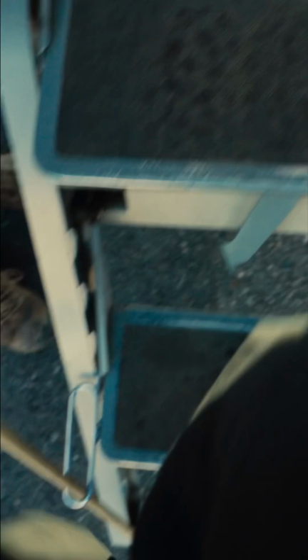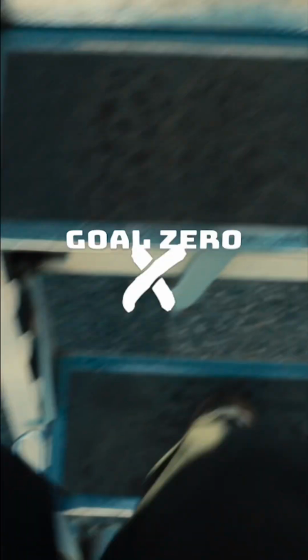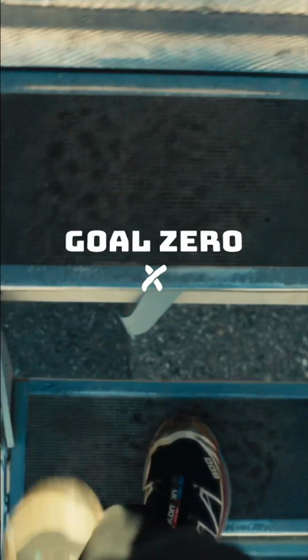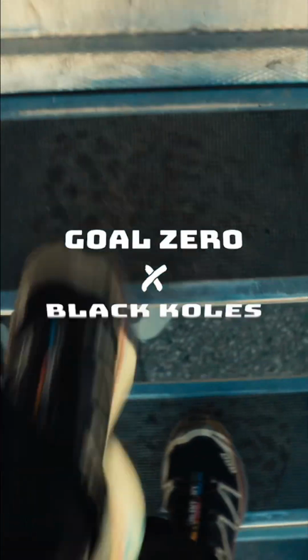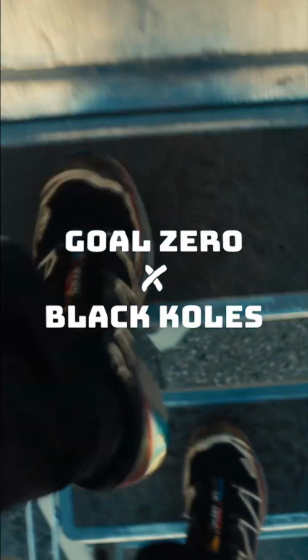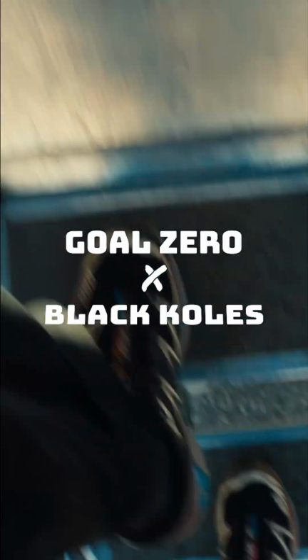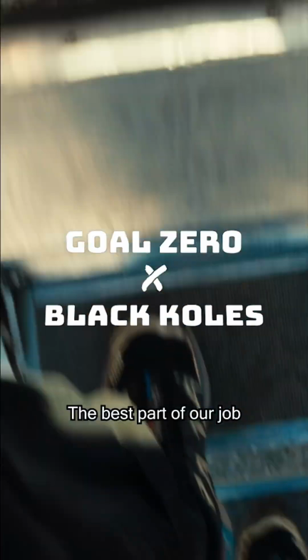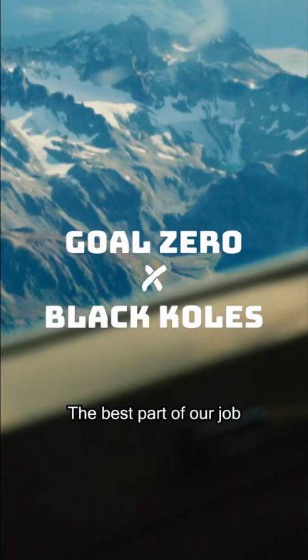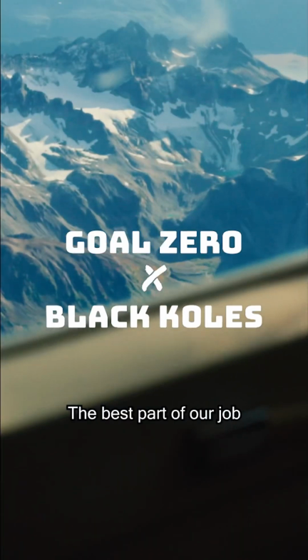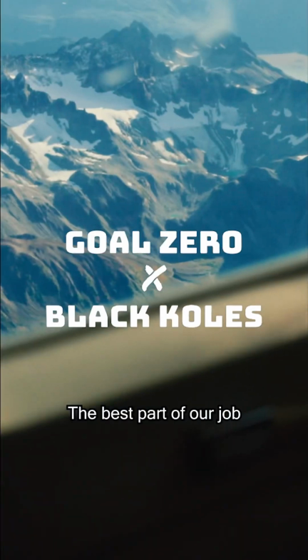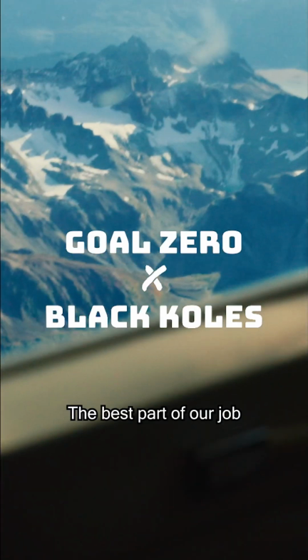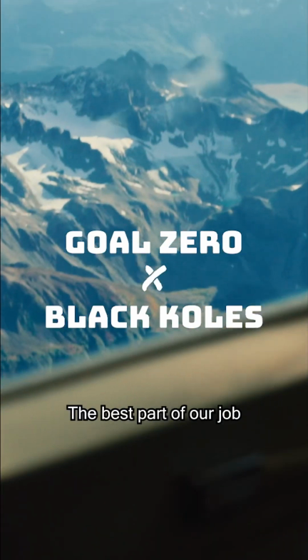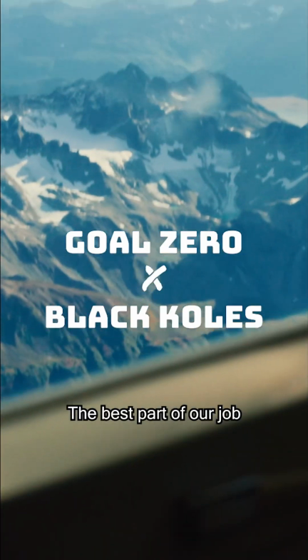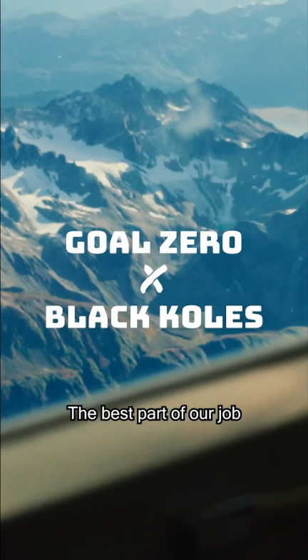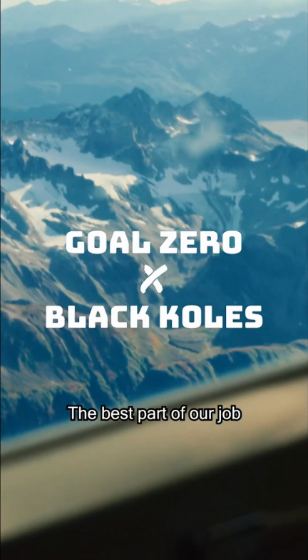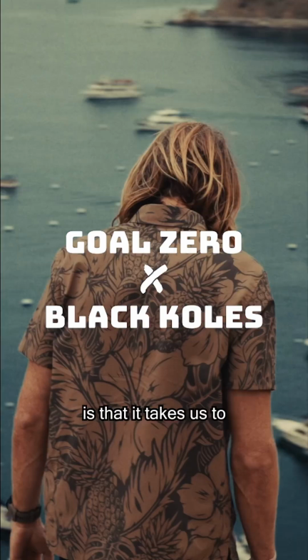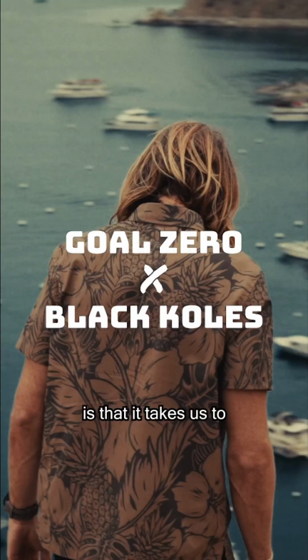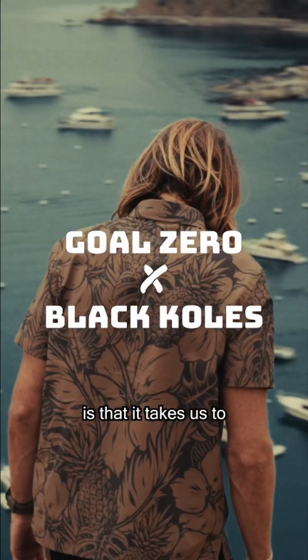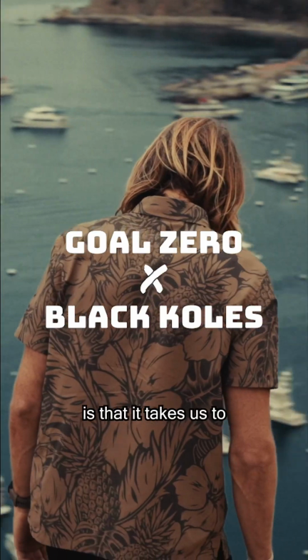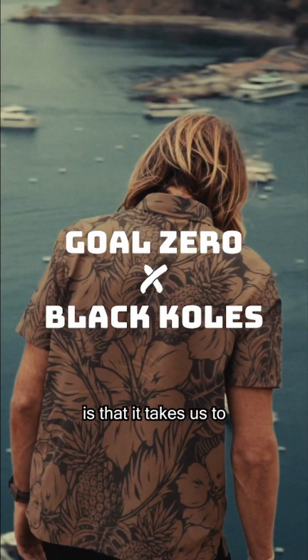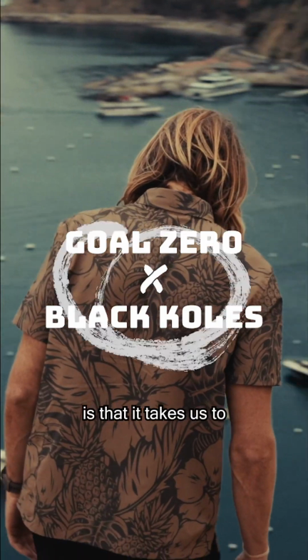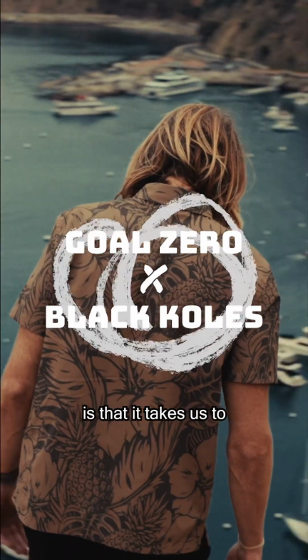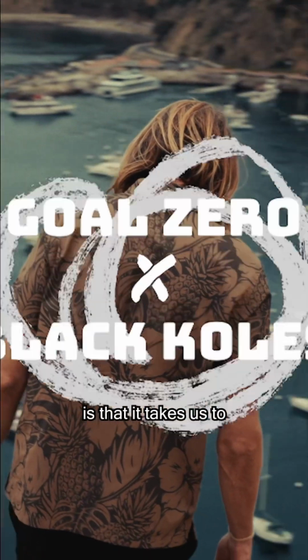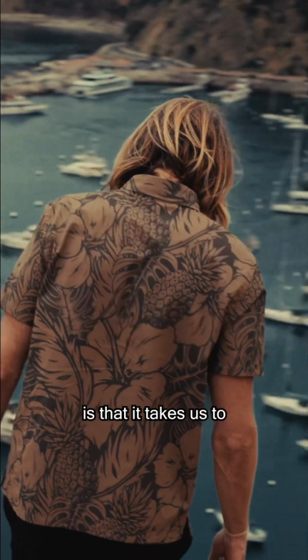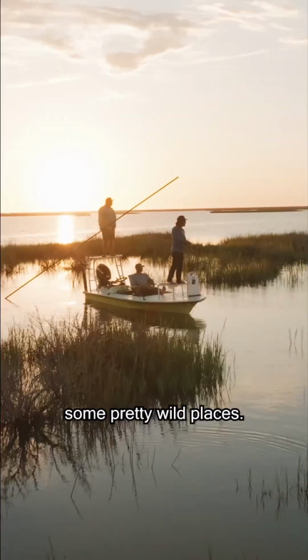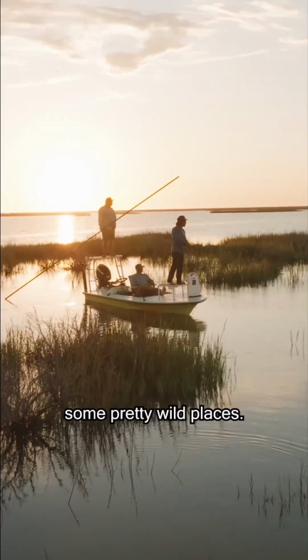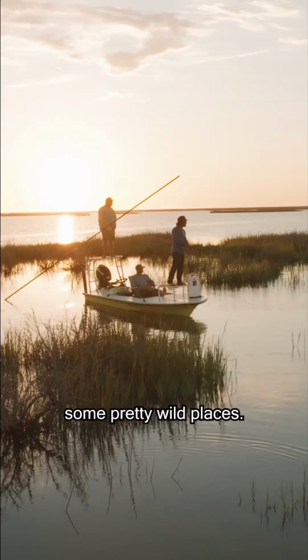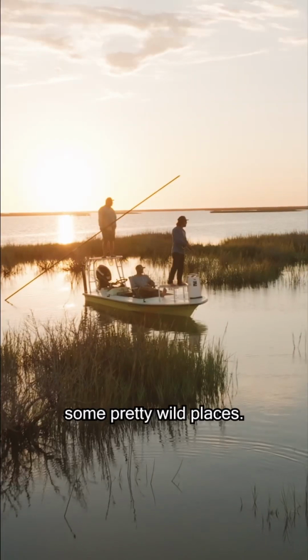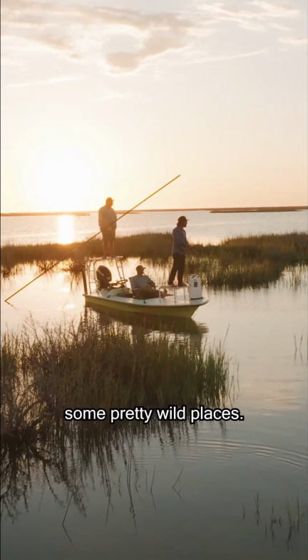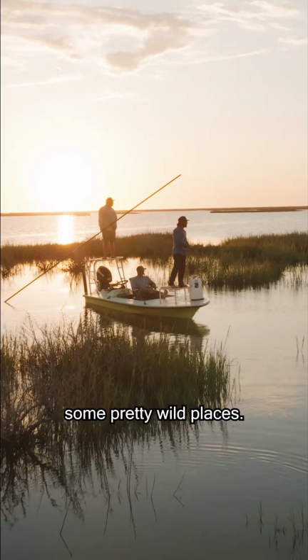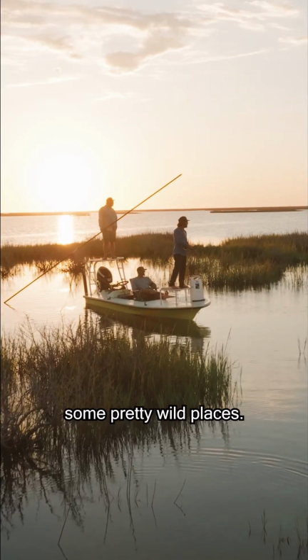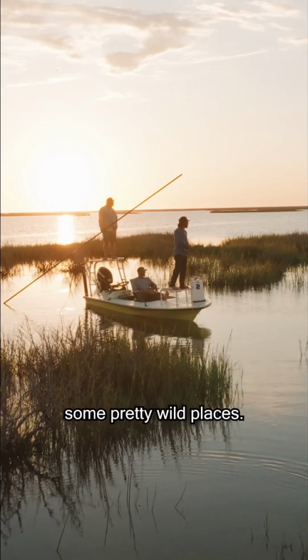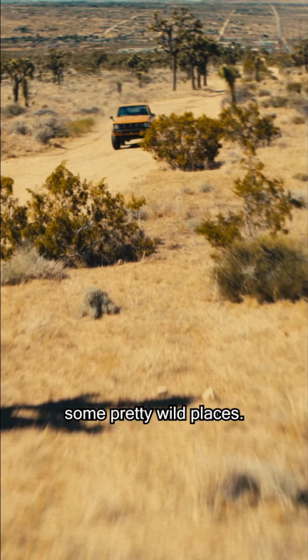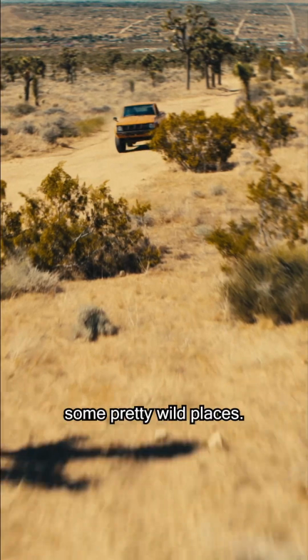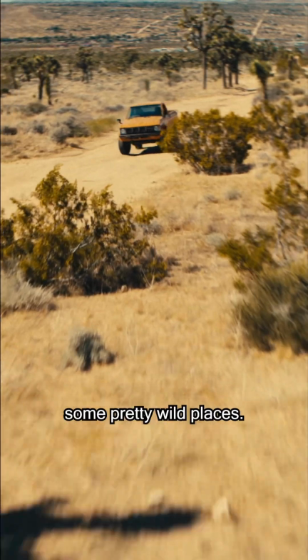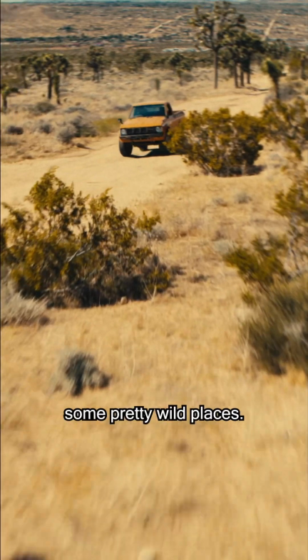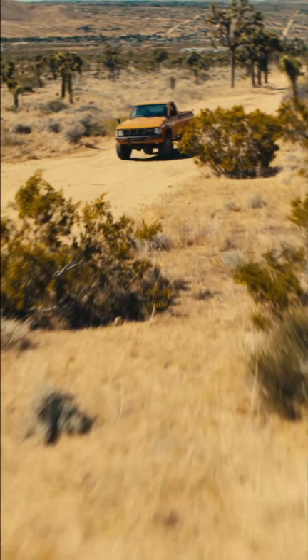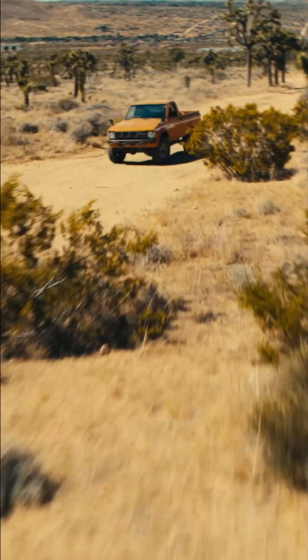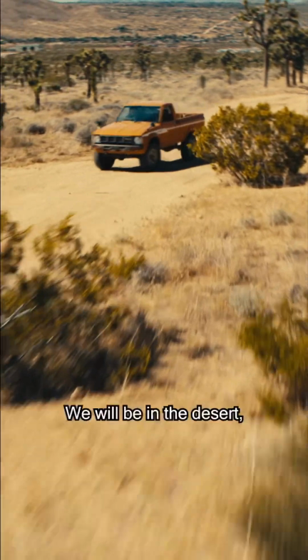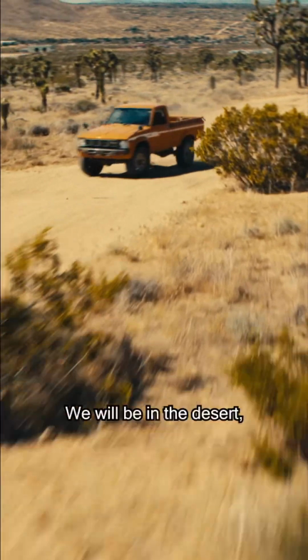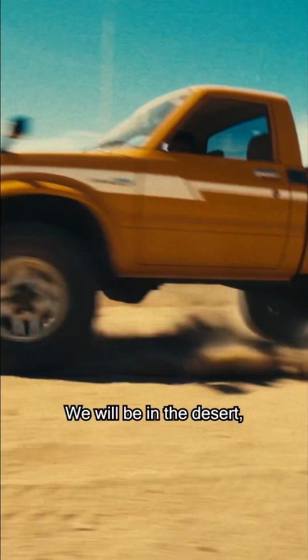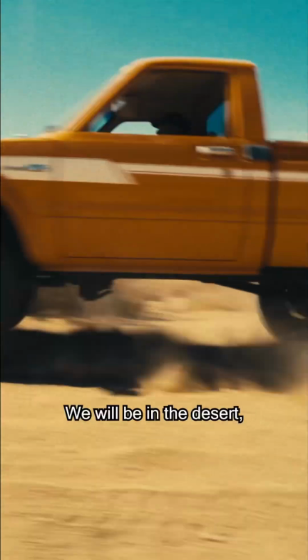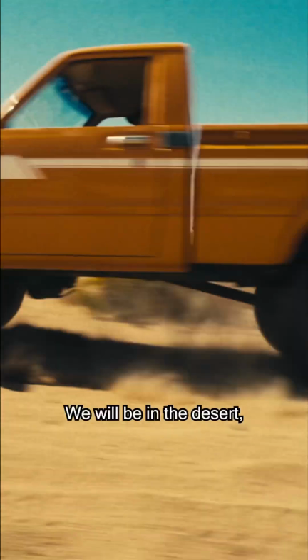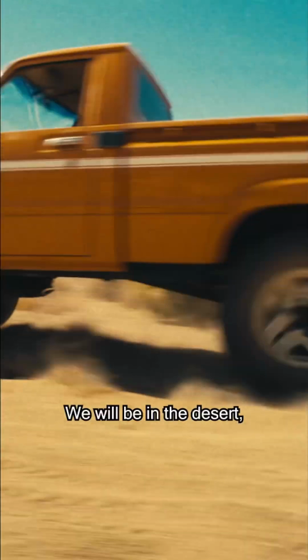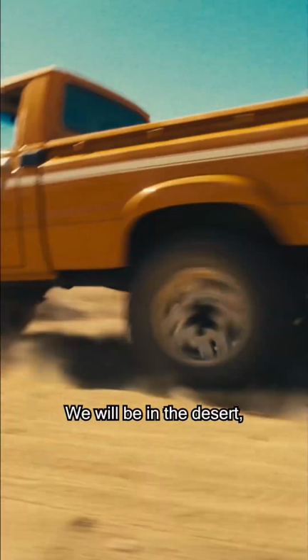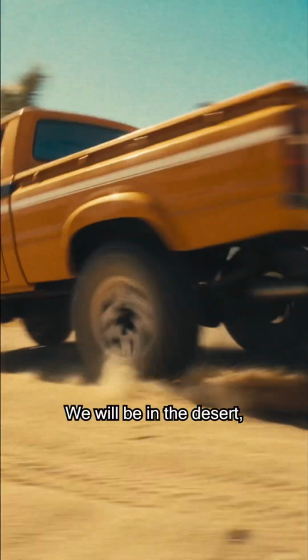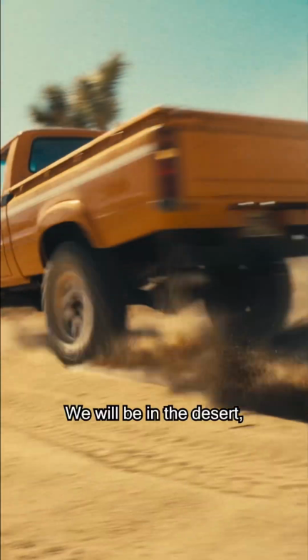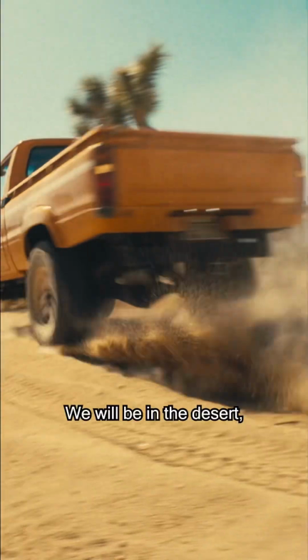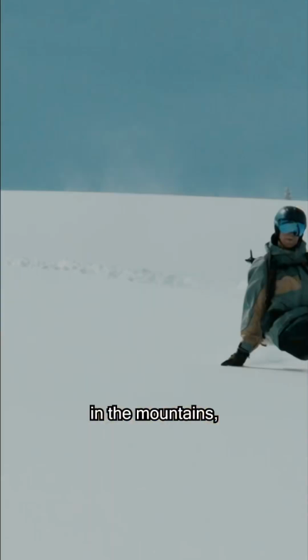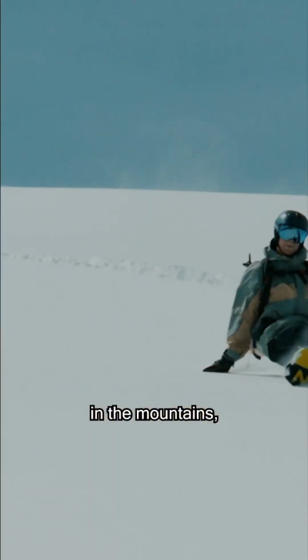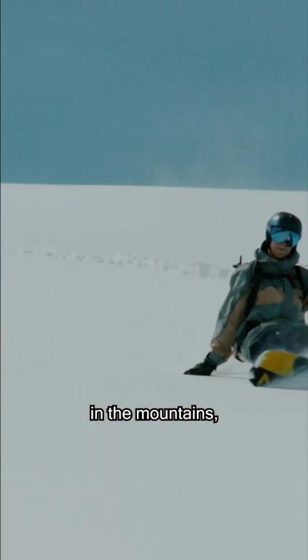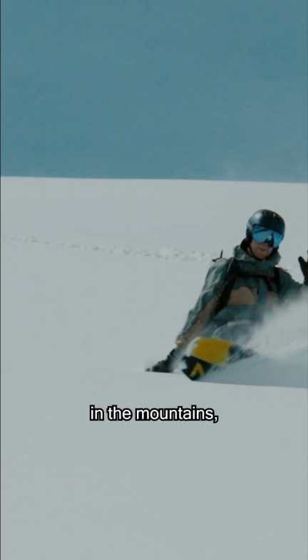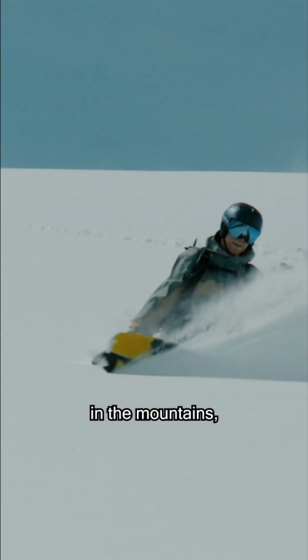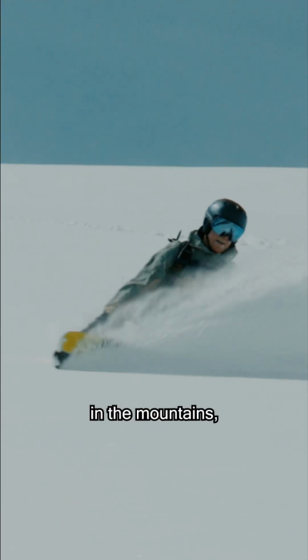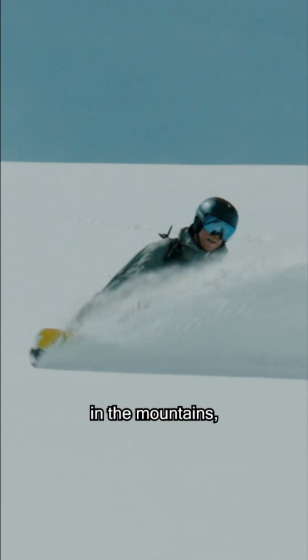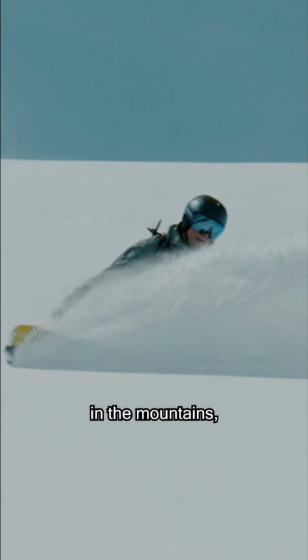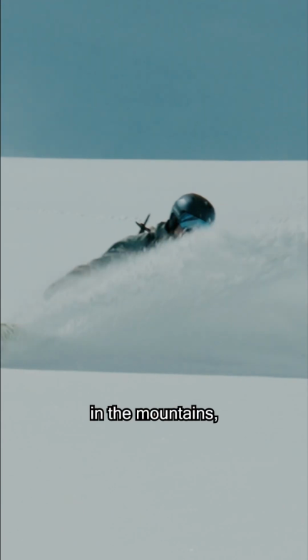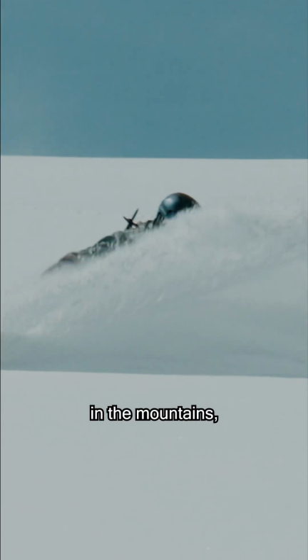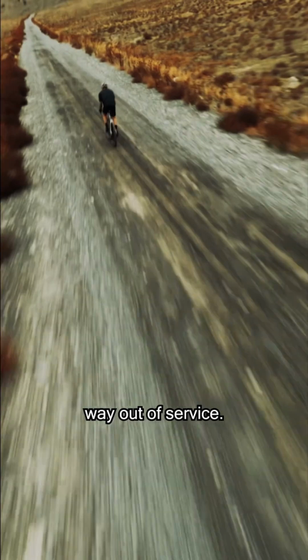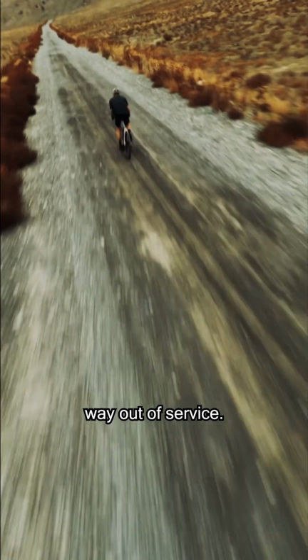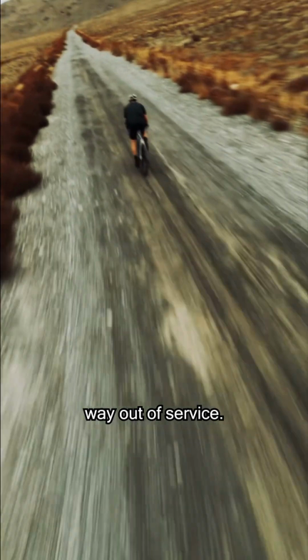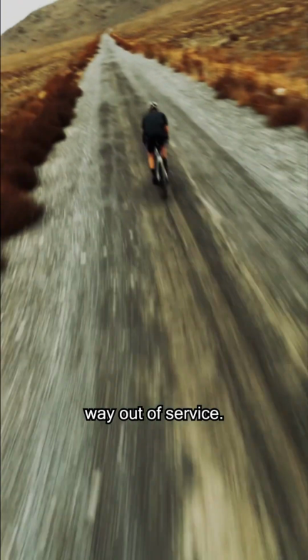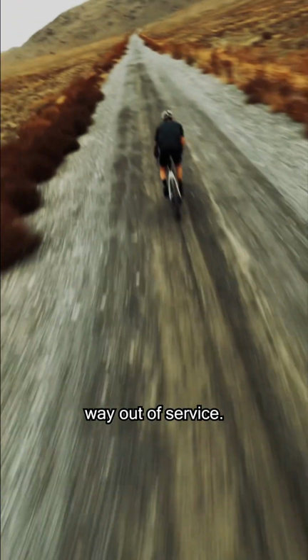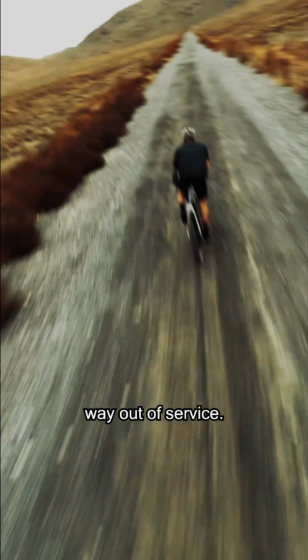The best part of our job is that it takes us to some pretty wild places. We will be in the desert, in the mountains, way out of service.